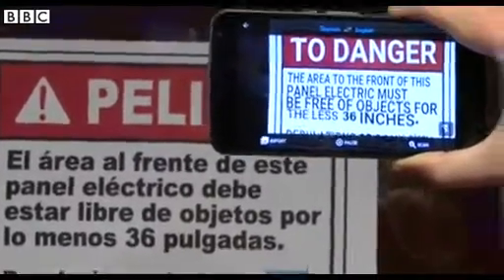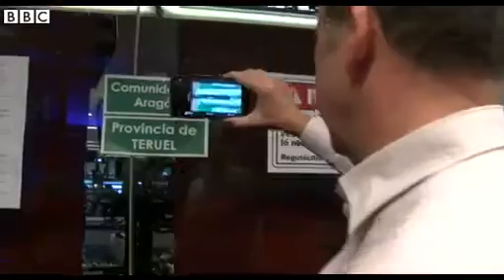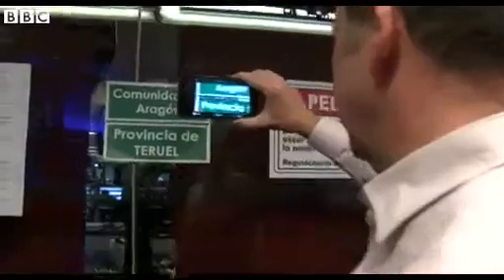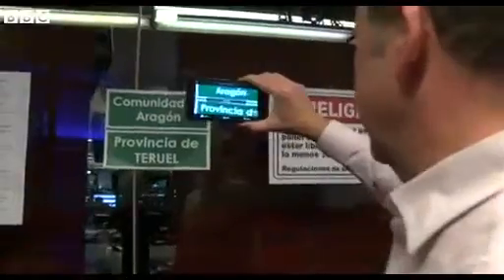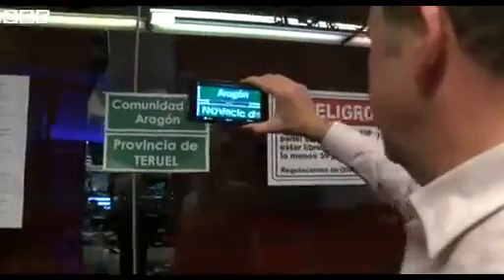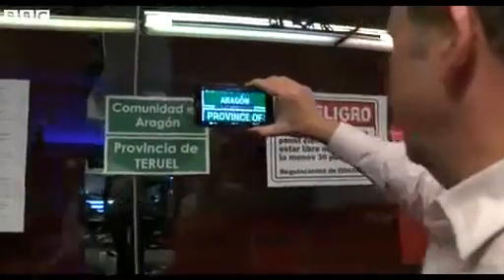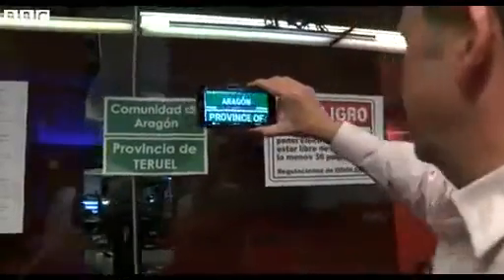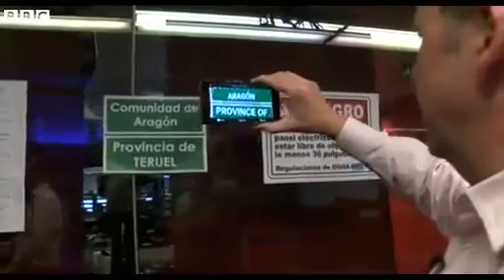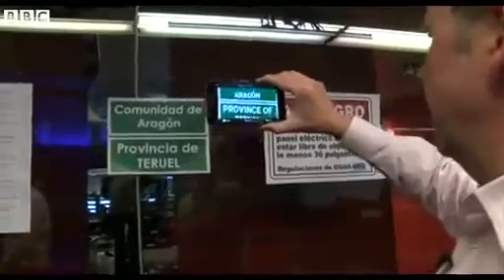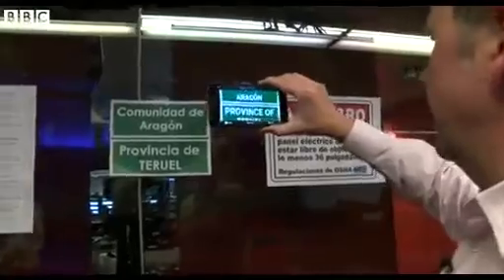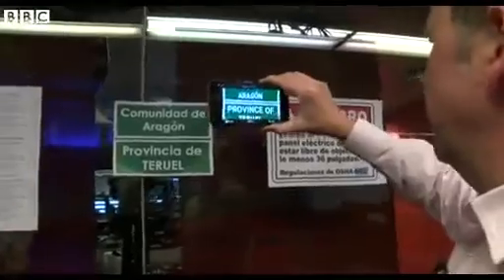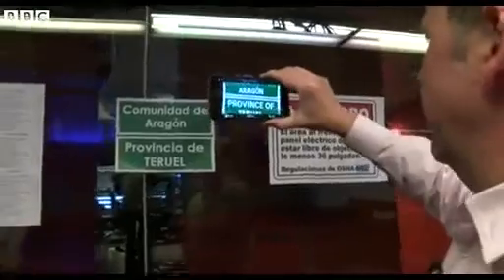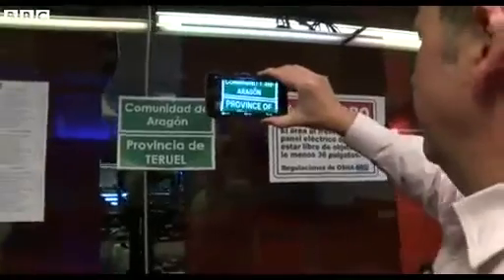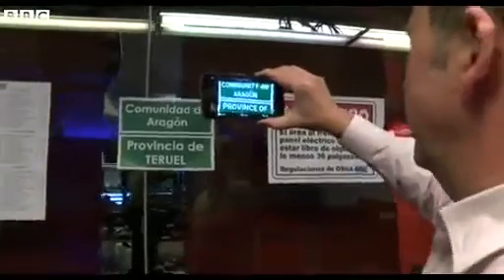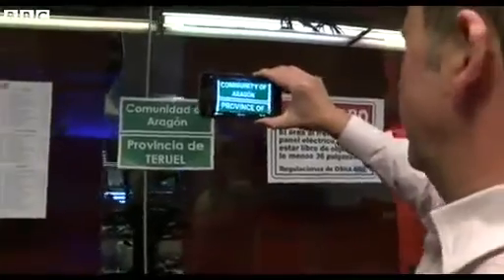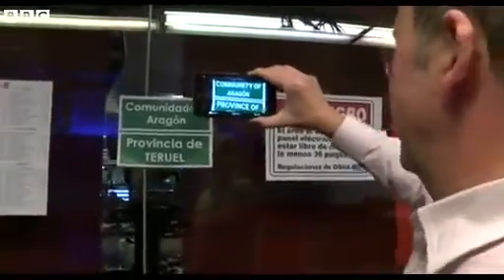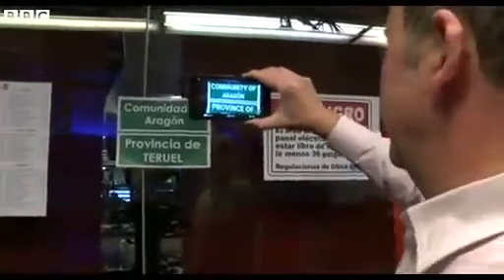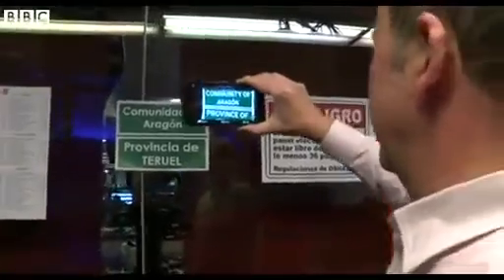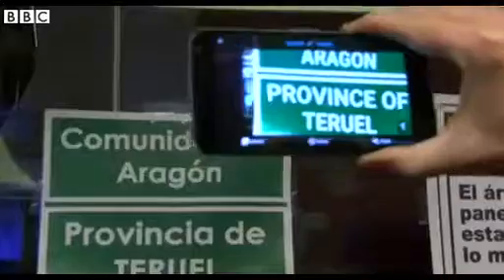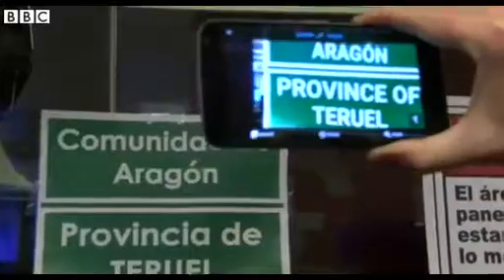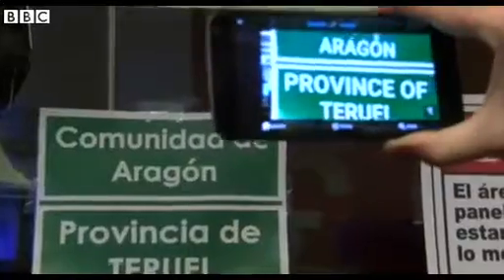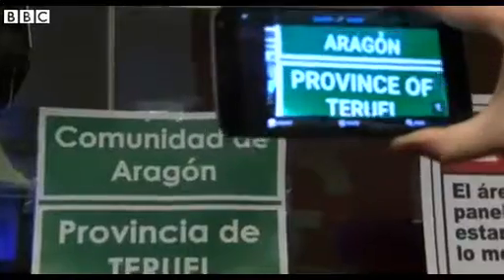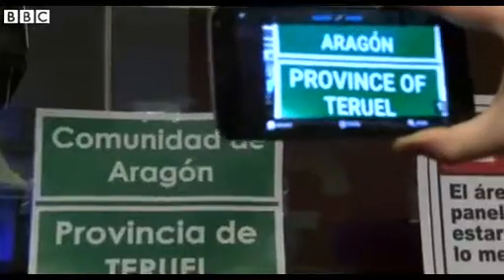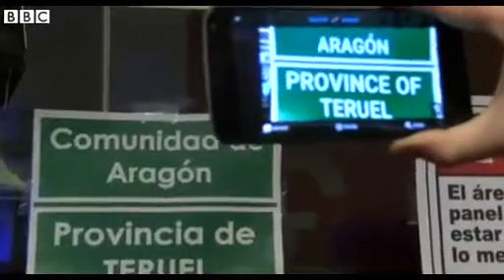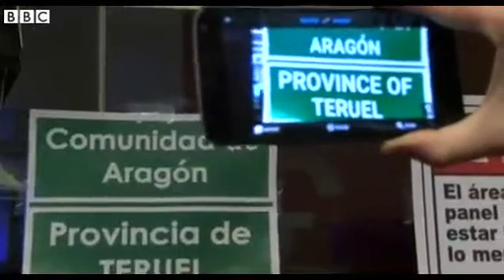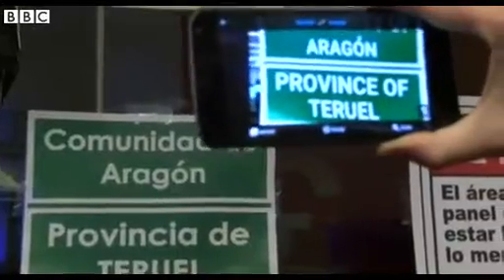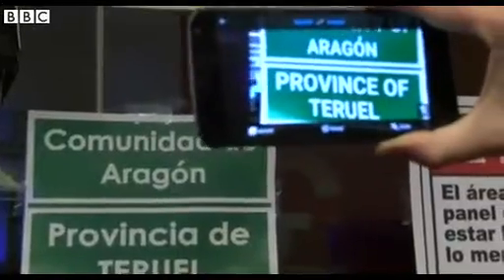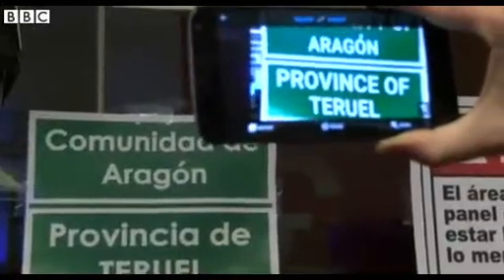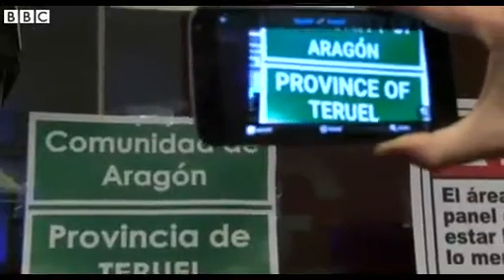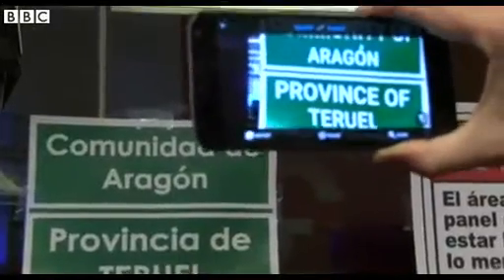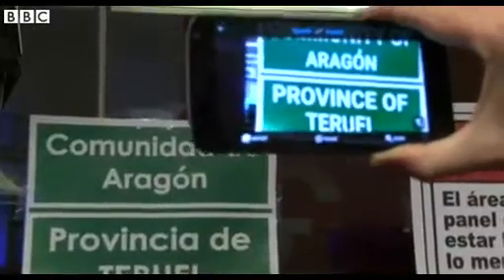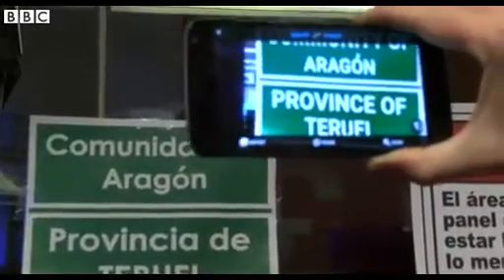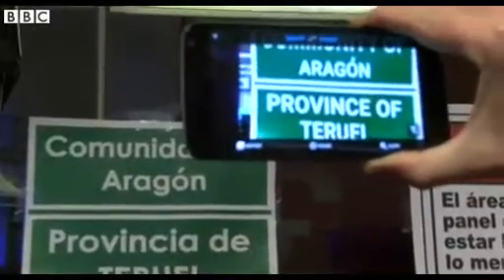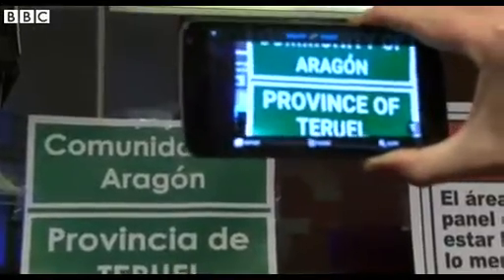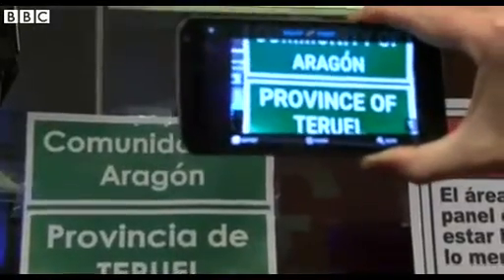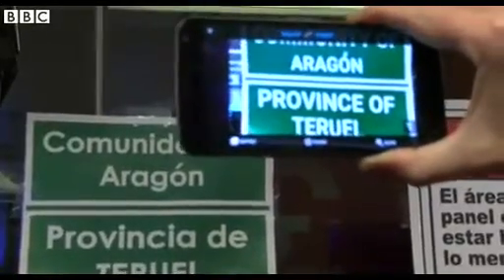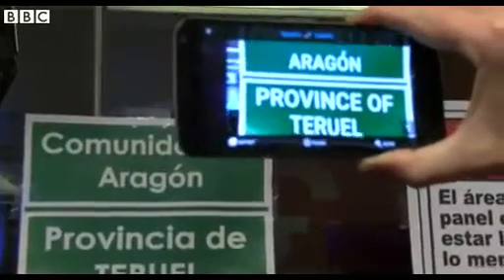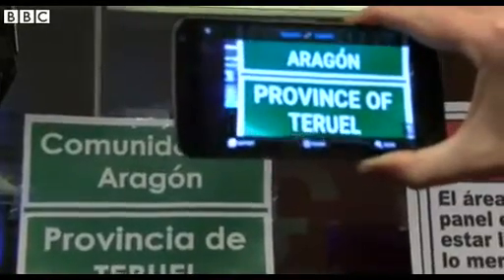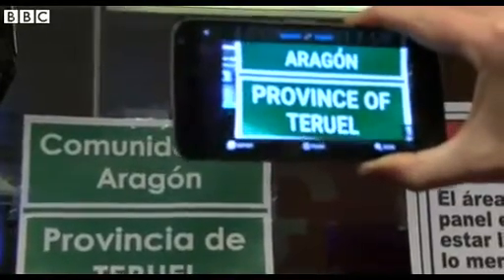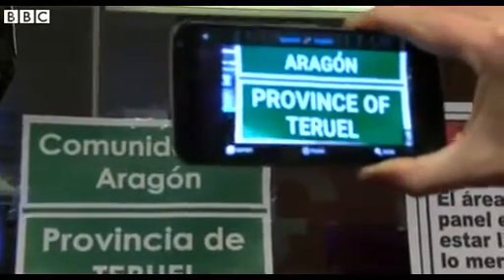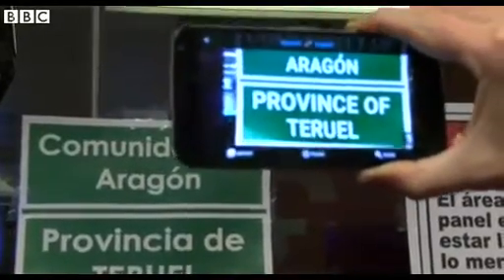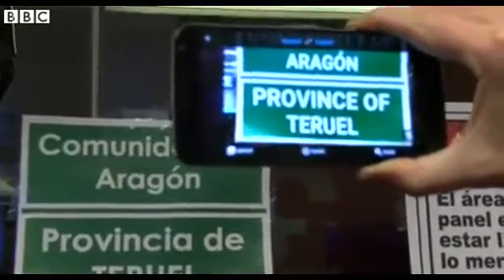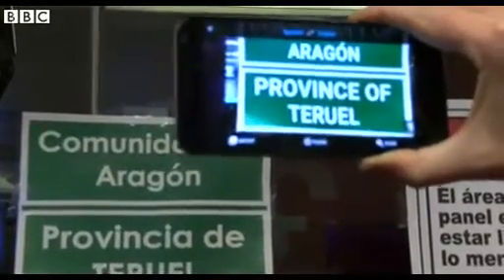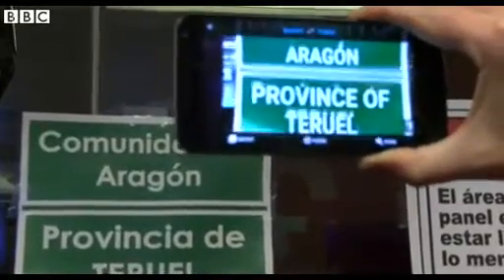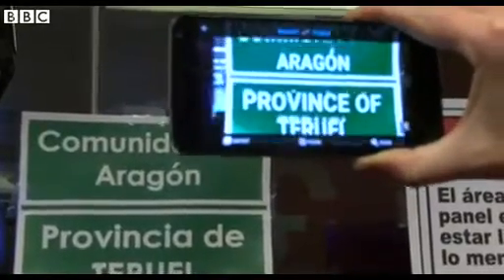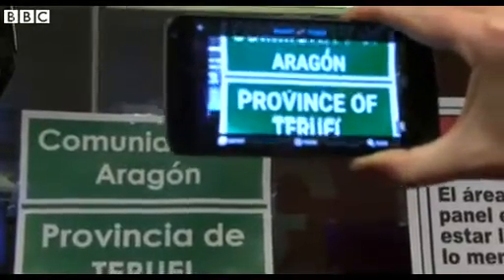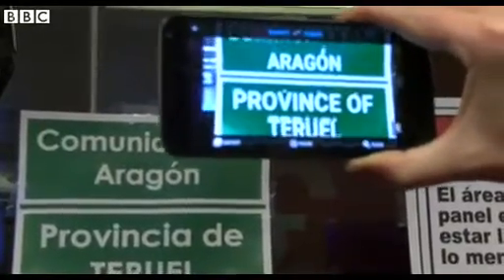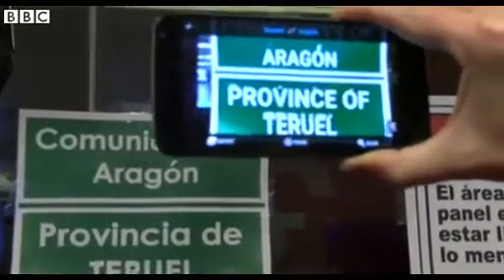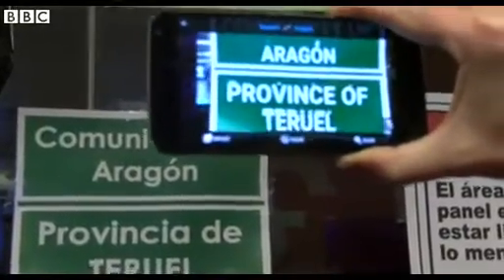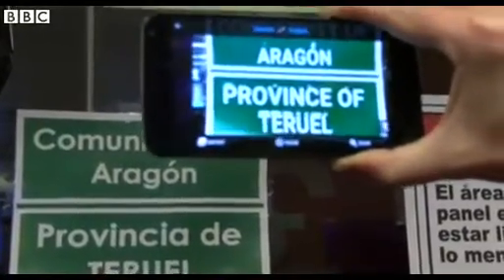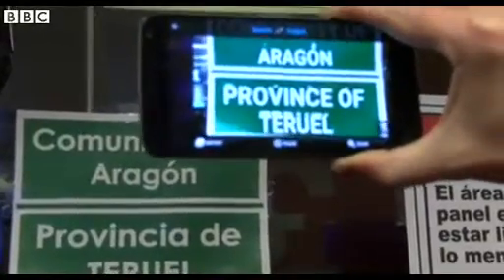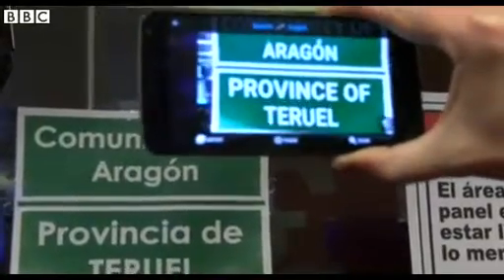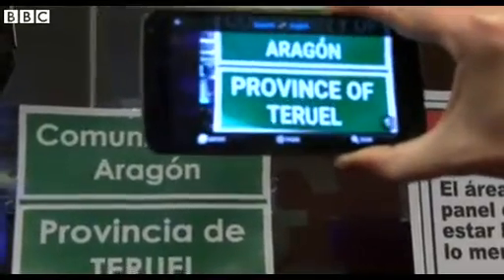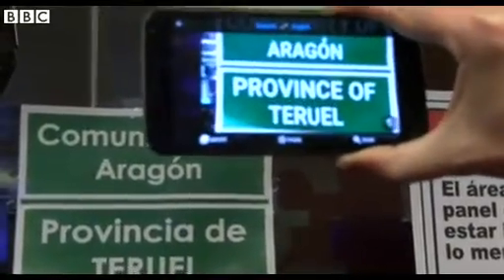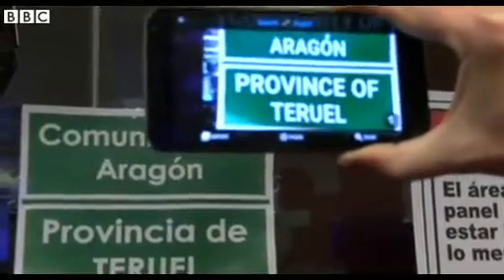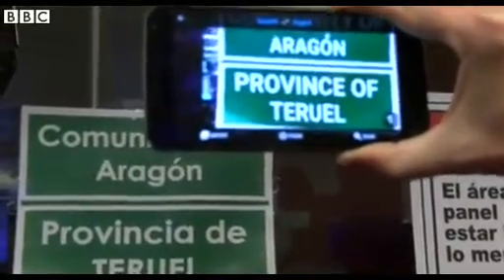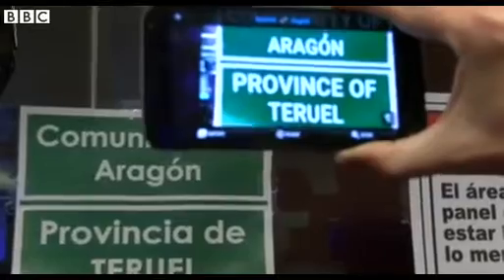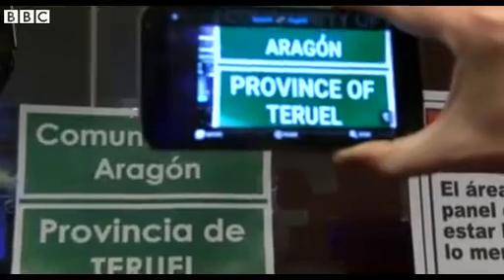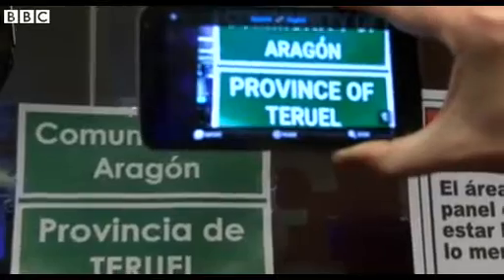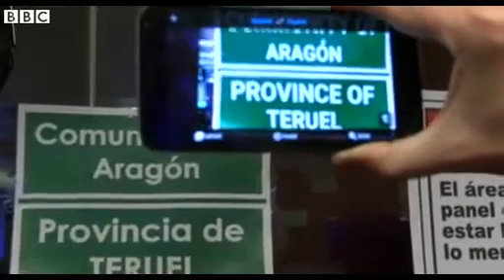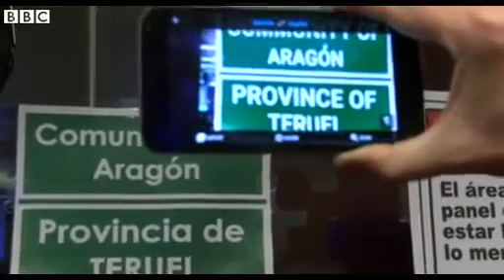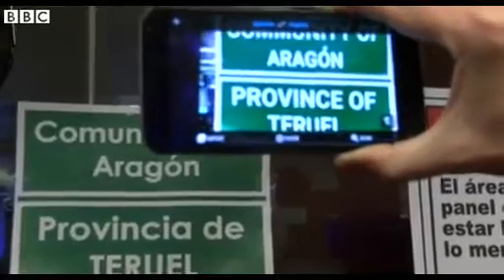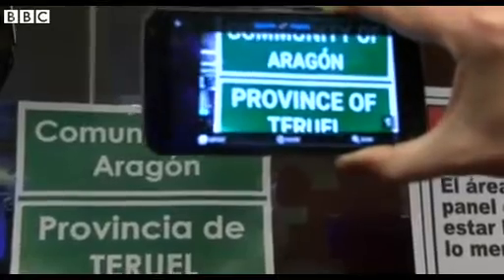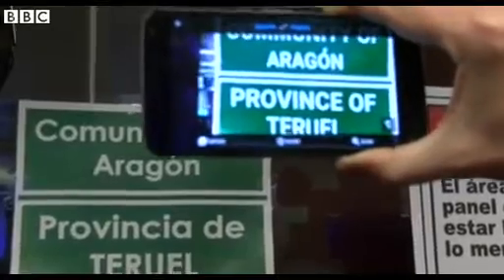Let's point it at this one. These are basically place names: Community of Aragon and Province of Teruel.